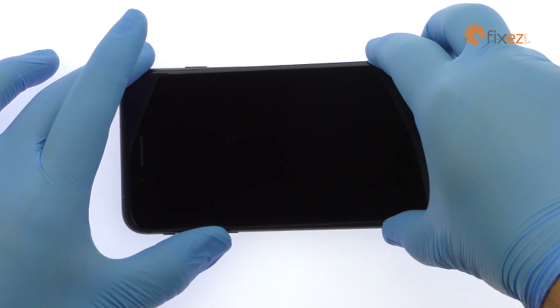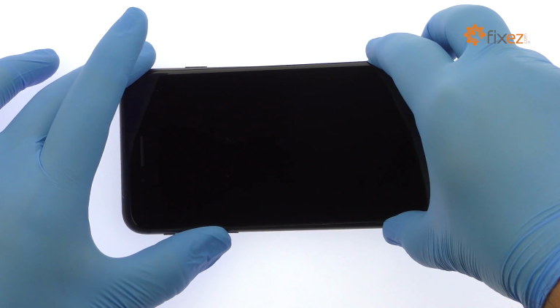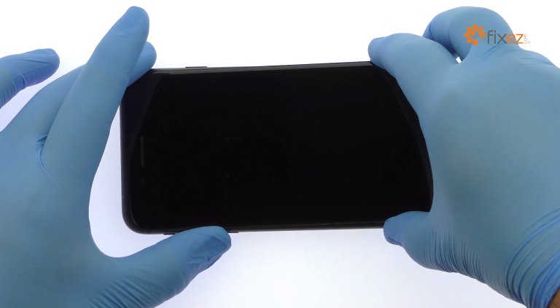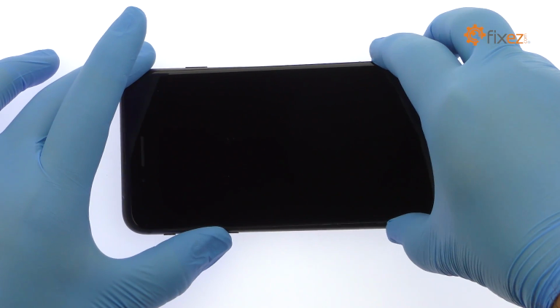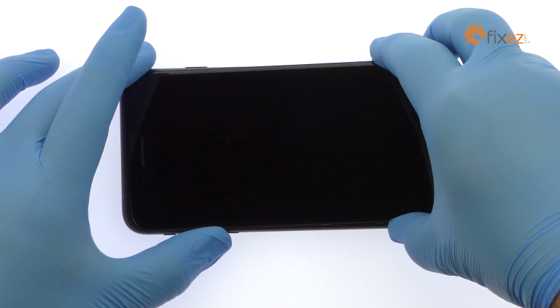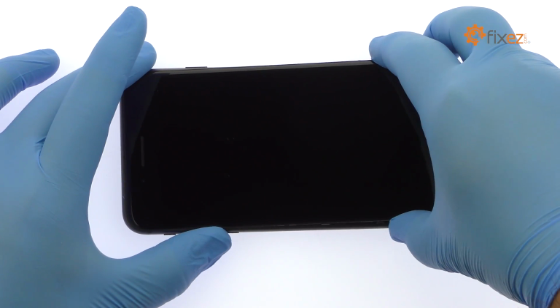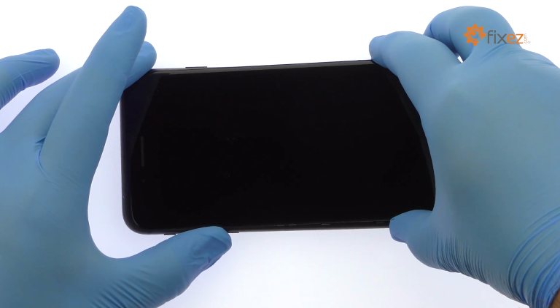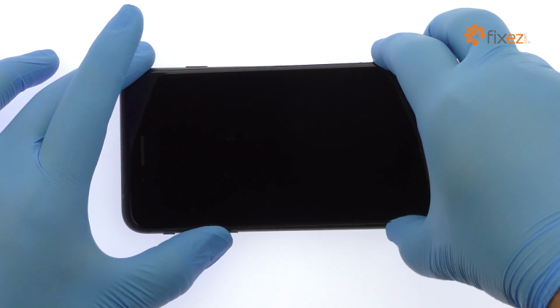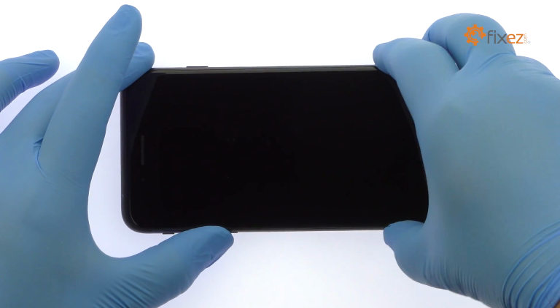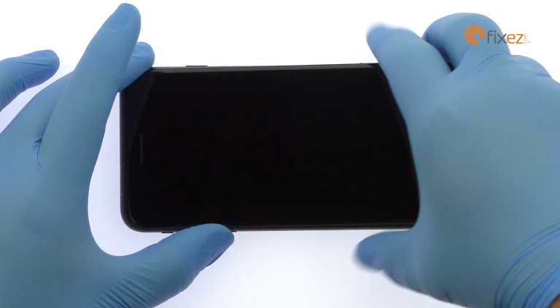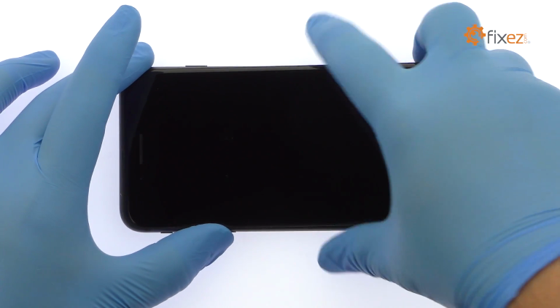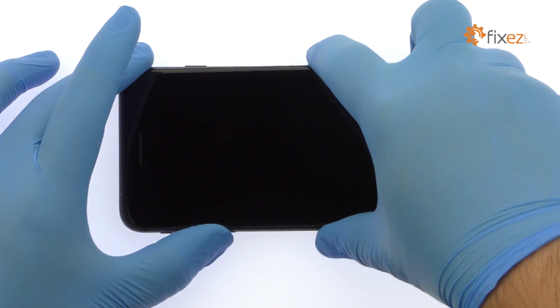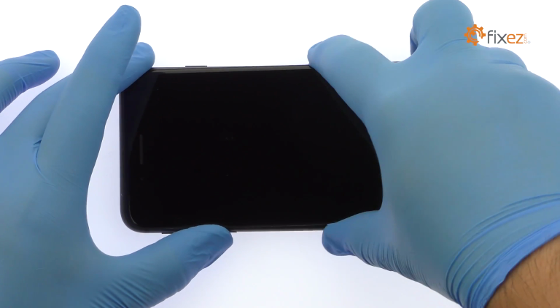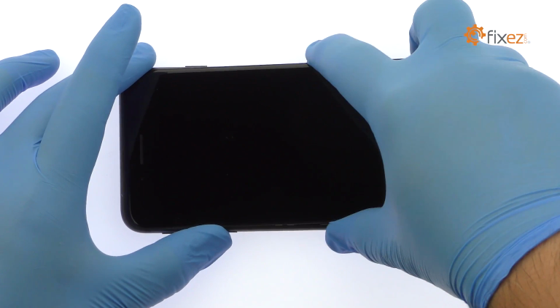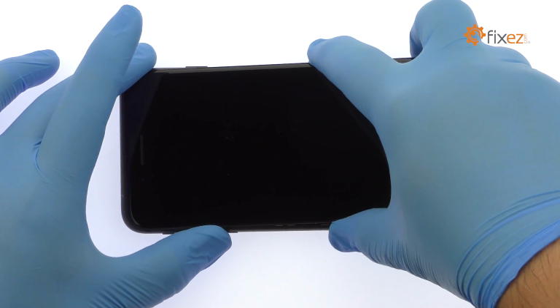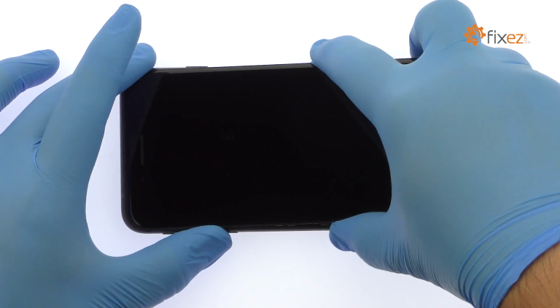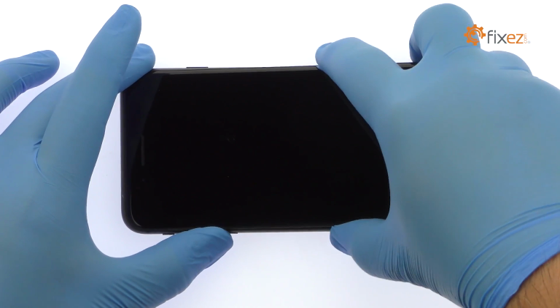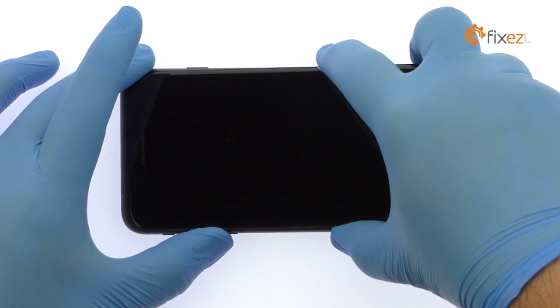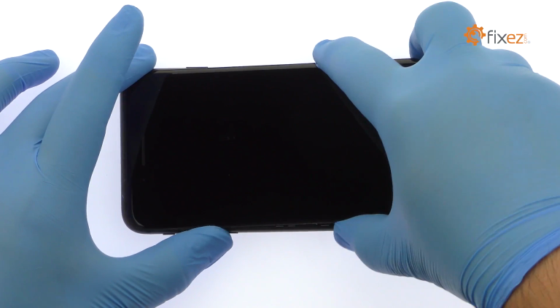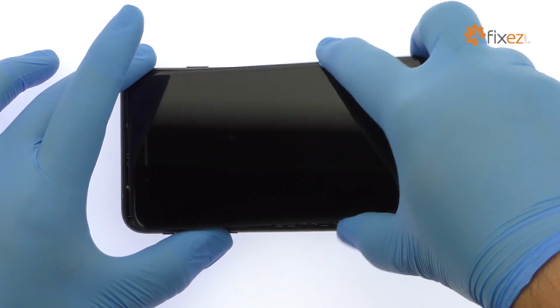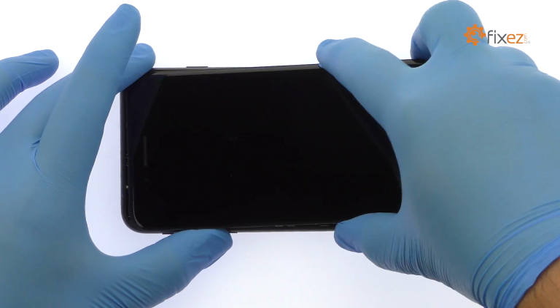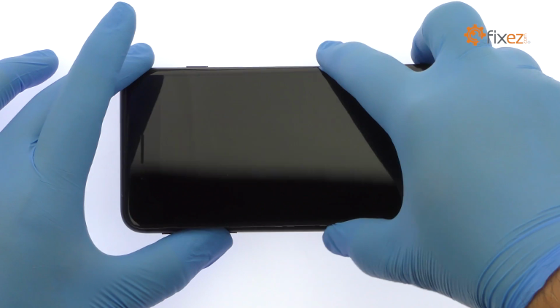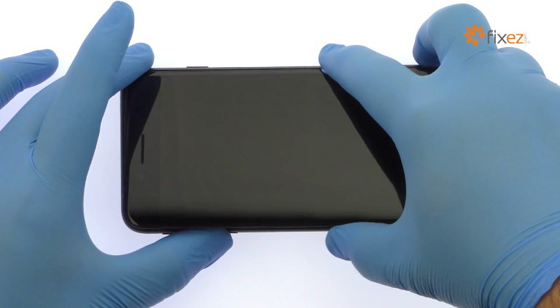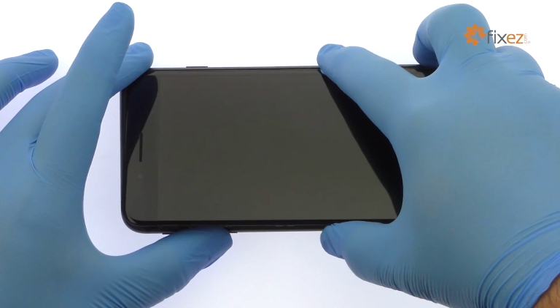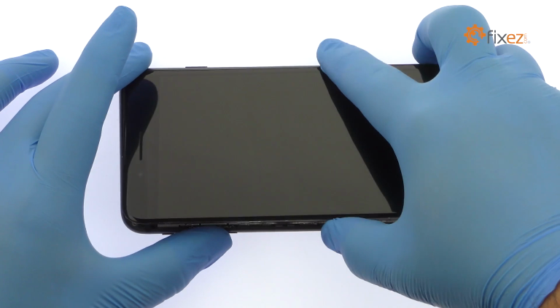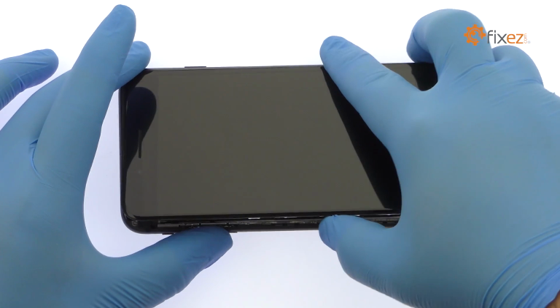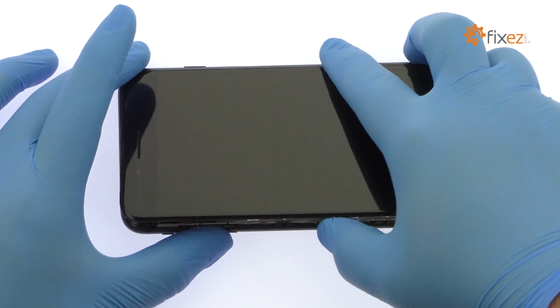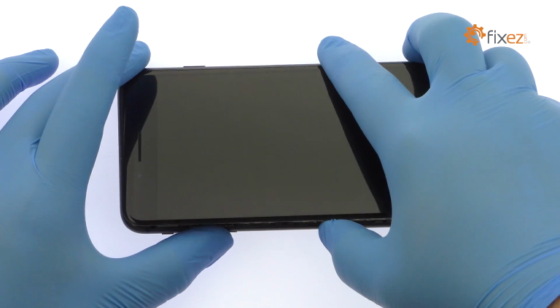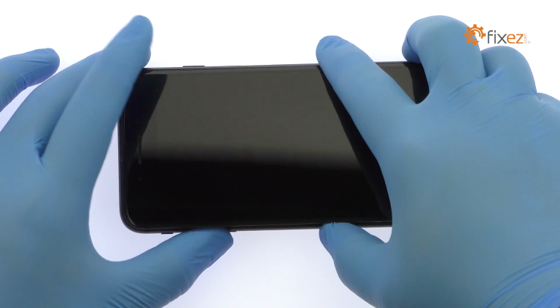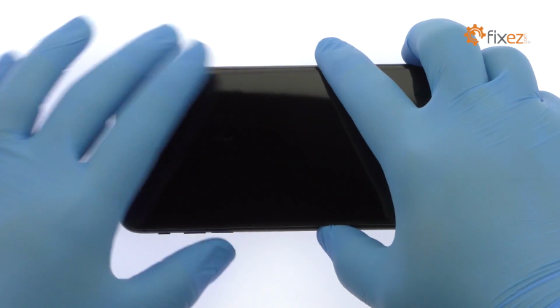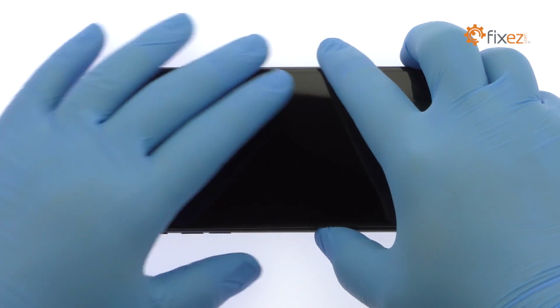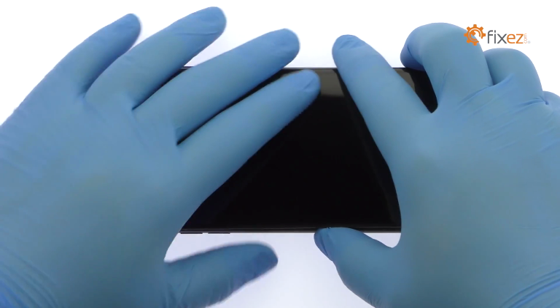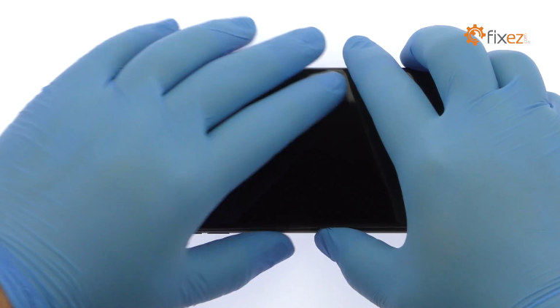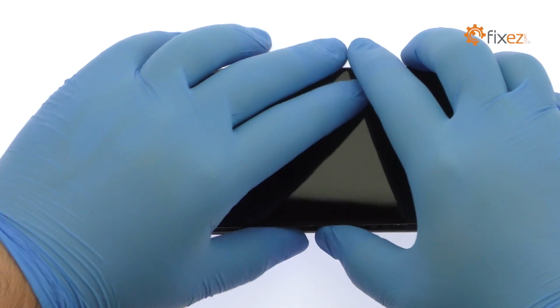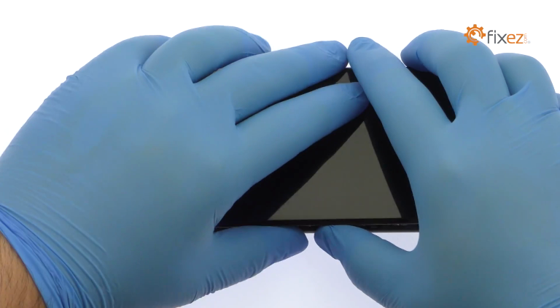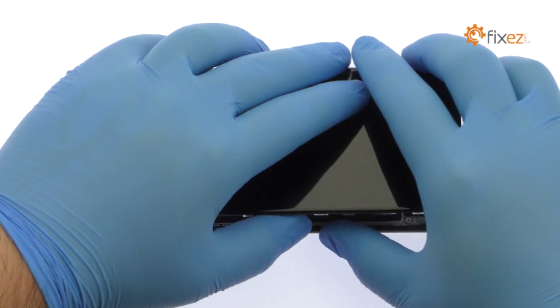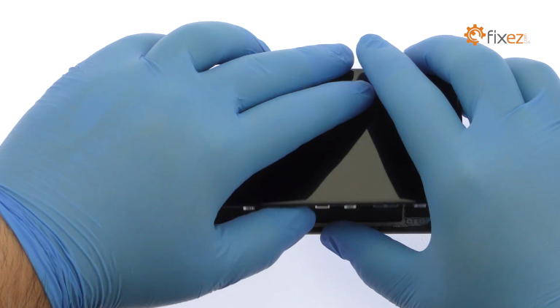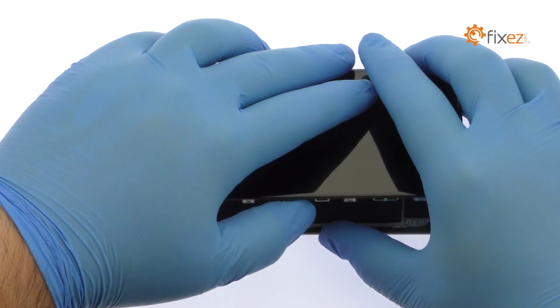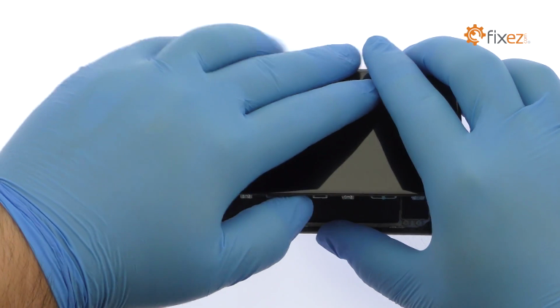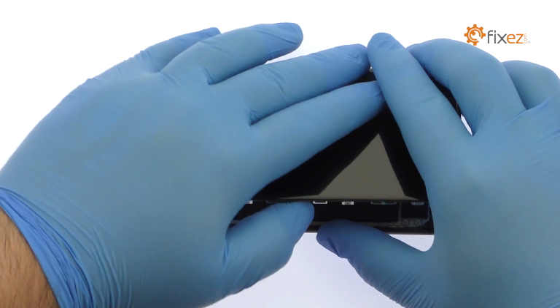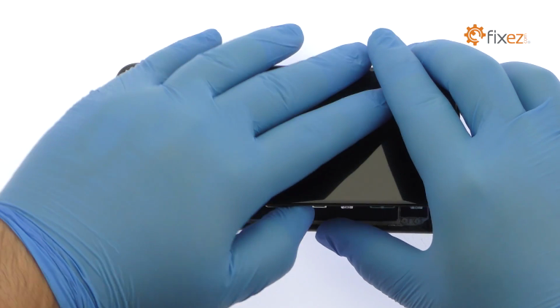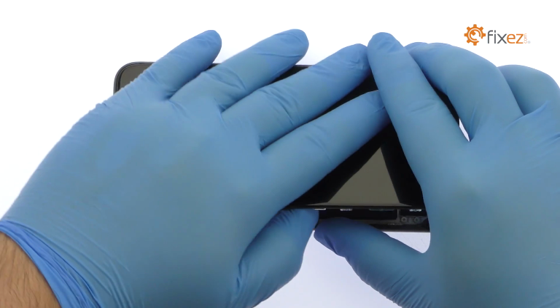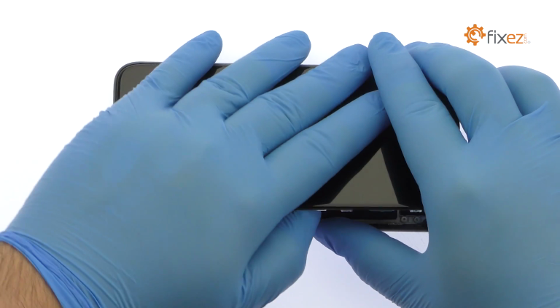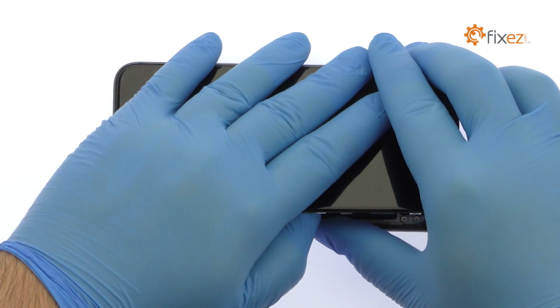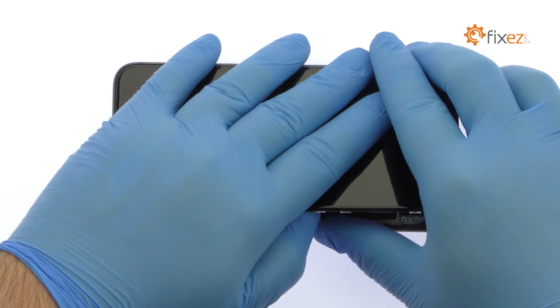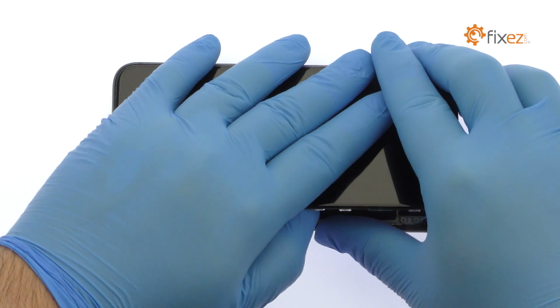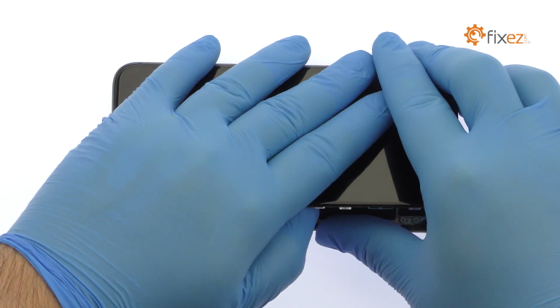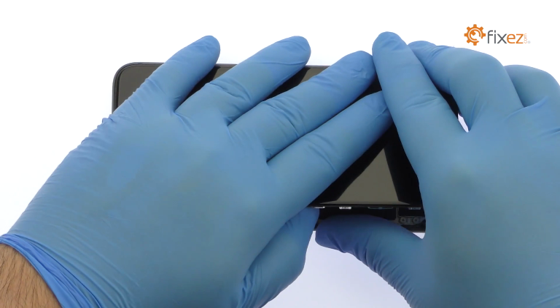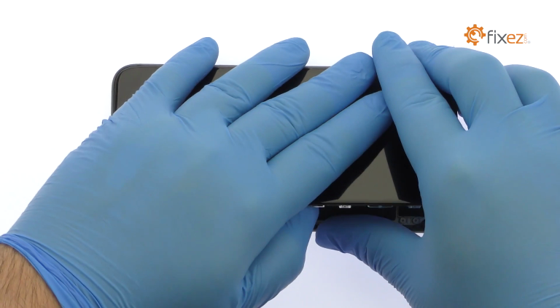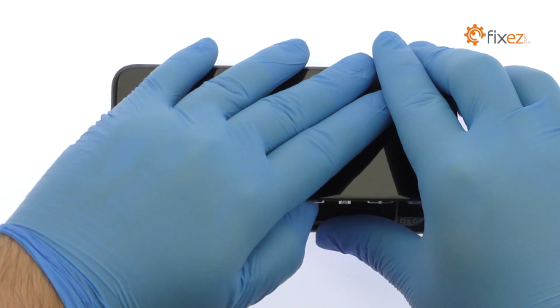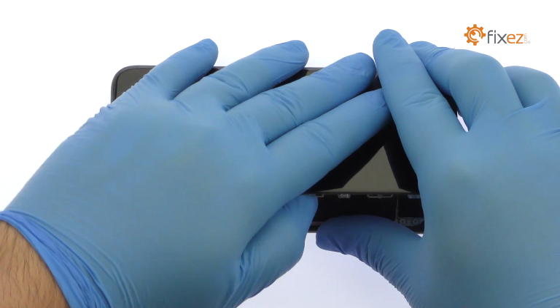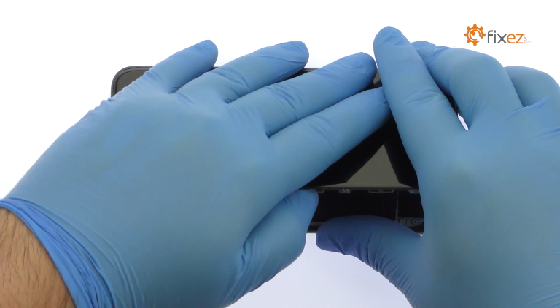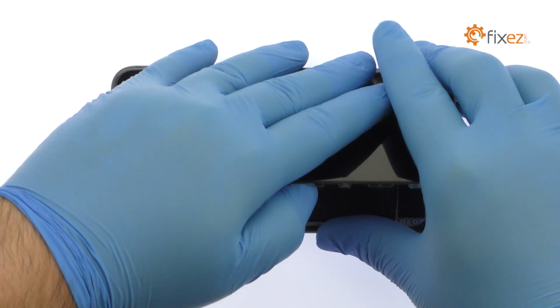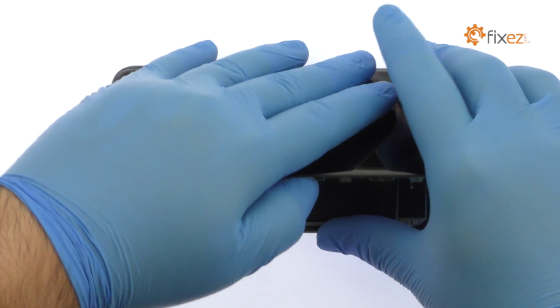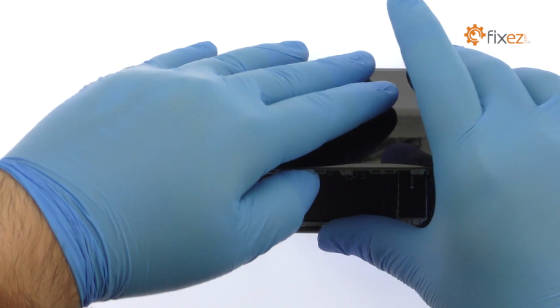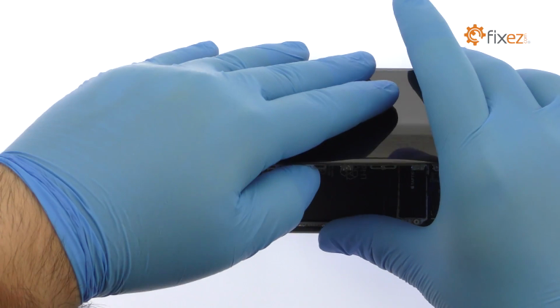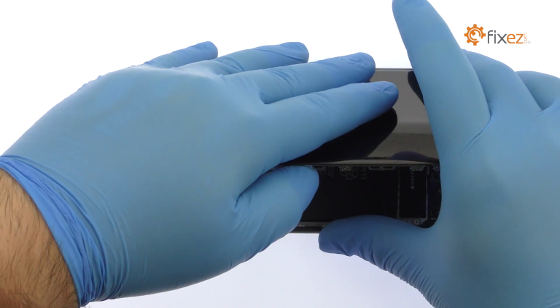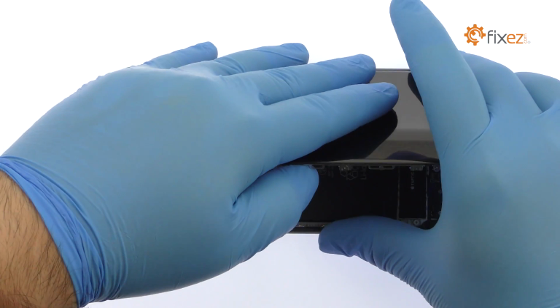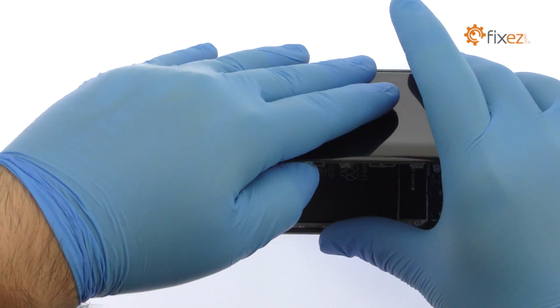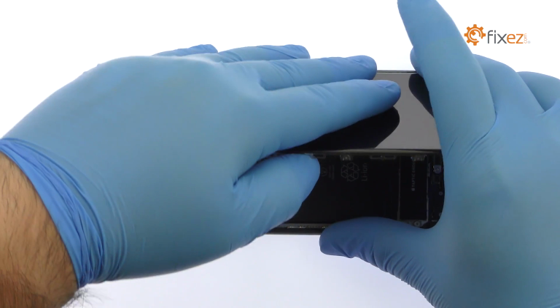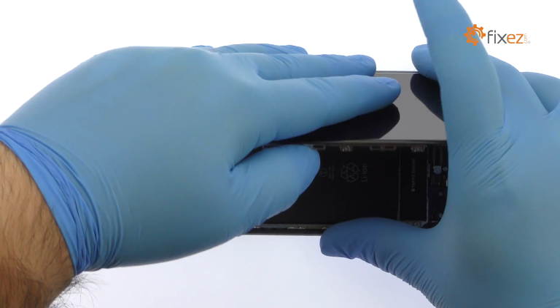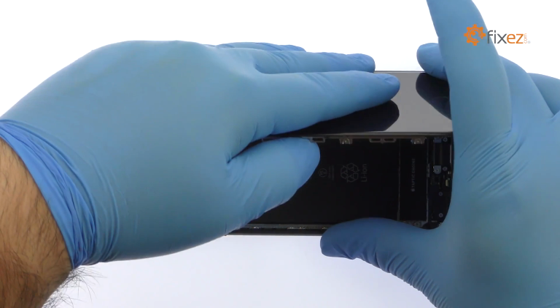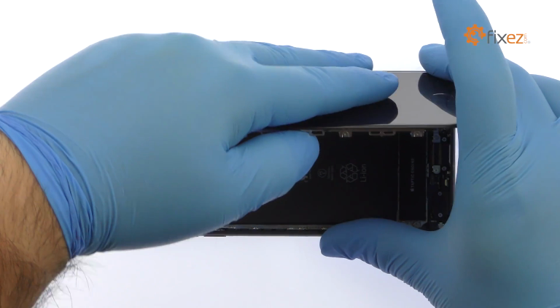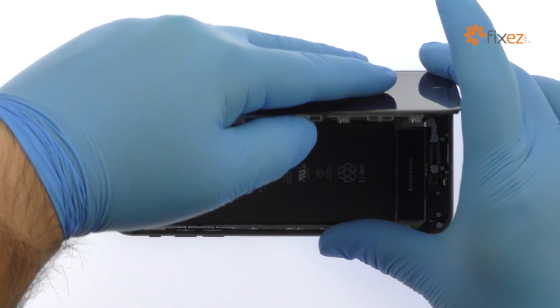The display assembly is still connected to the iPhone by cables along the middle right side, so don't try to remove it entirely just yet.